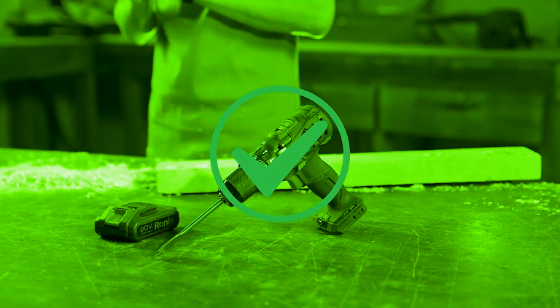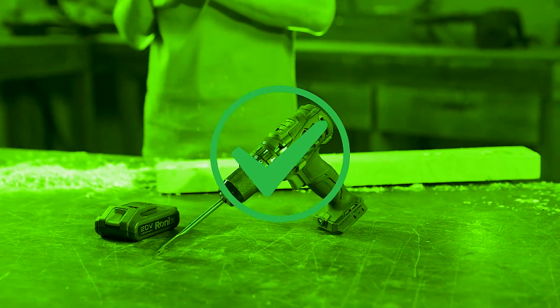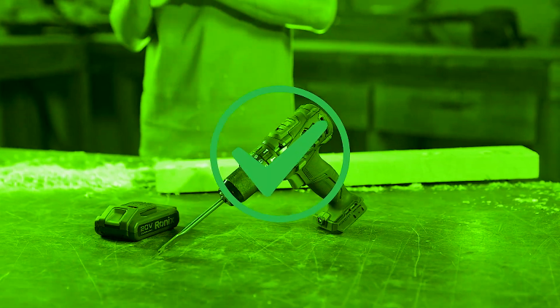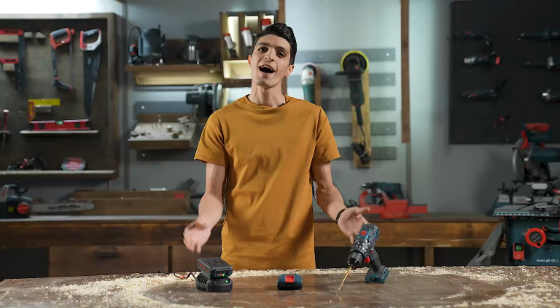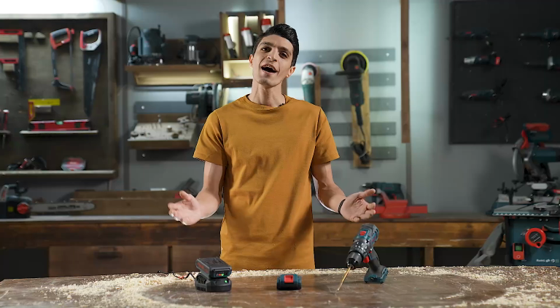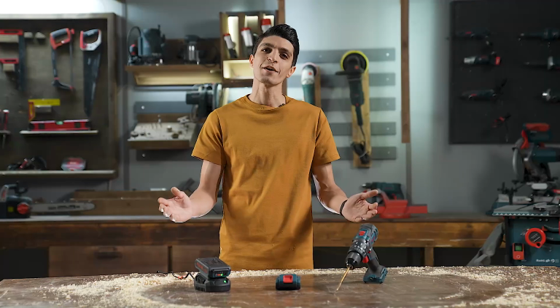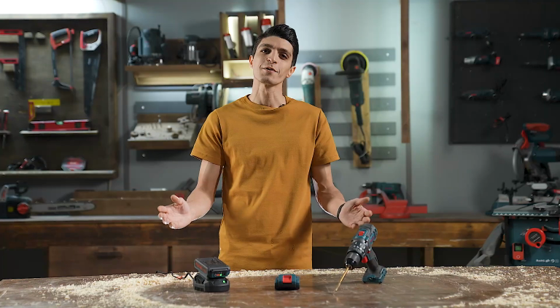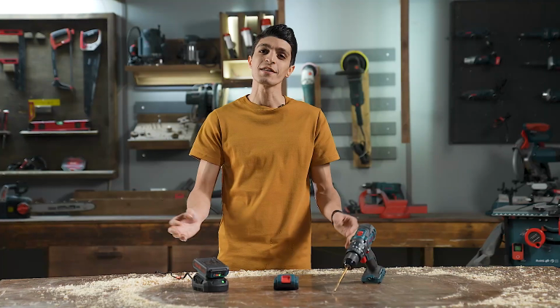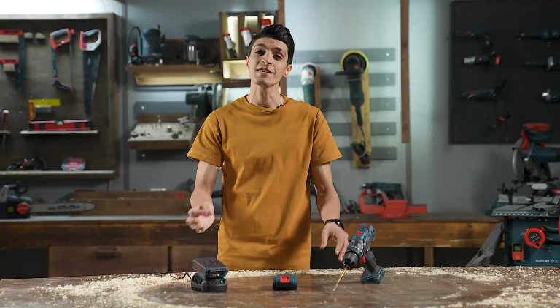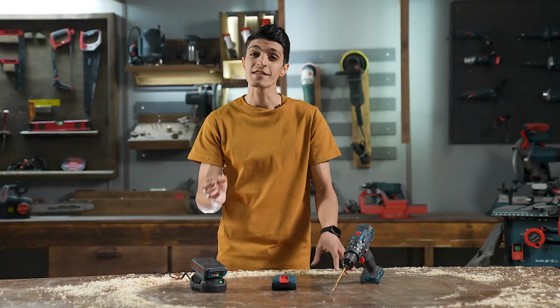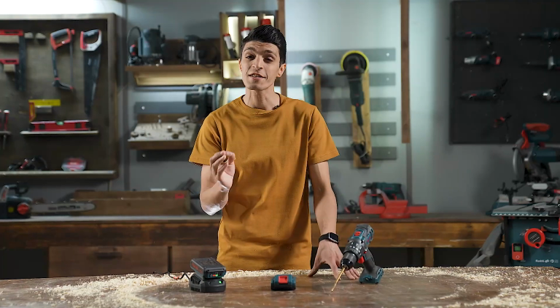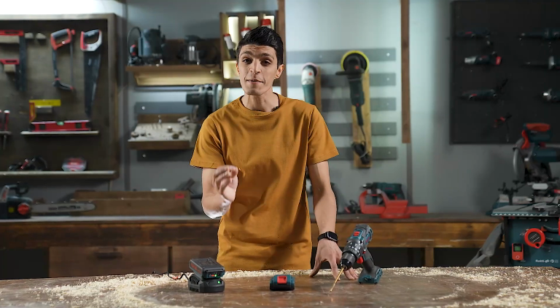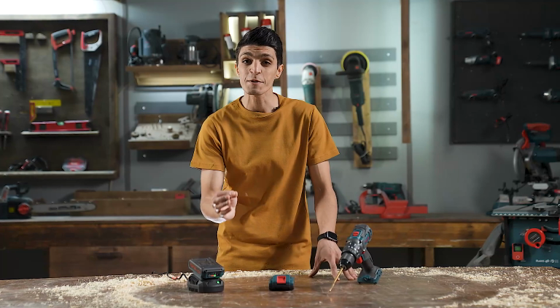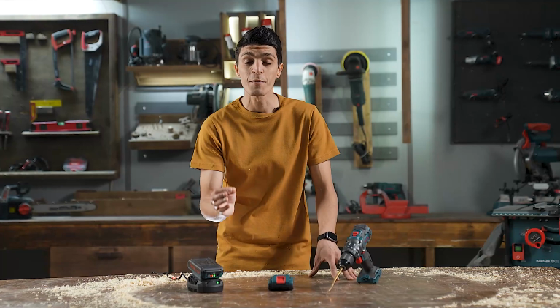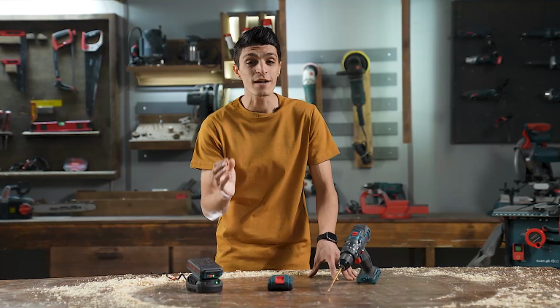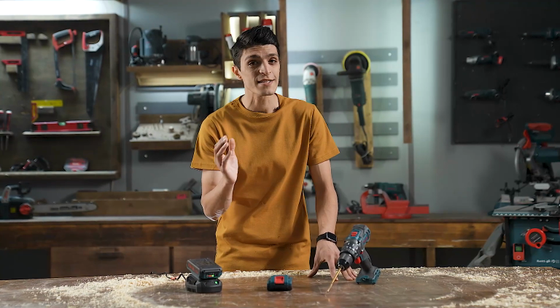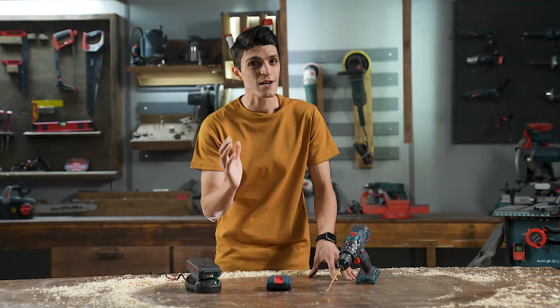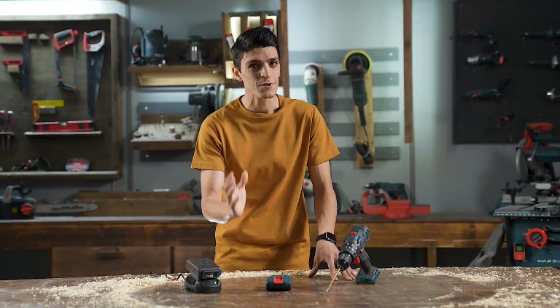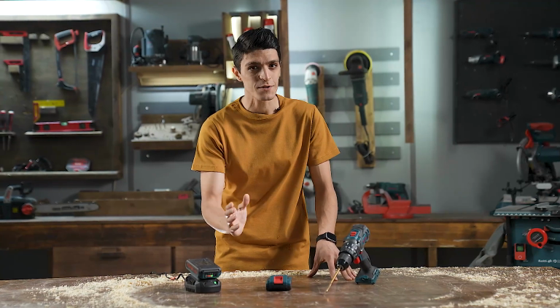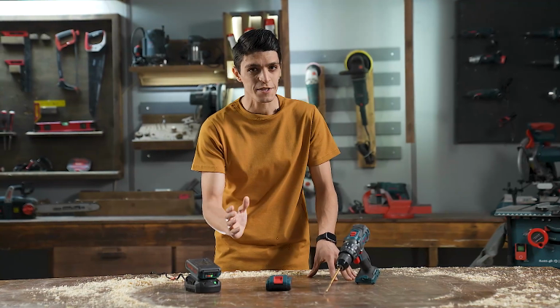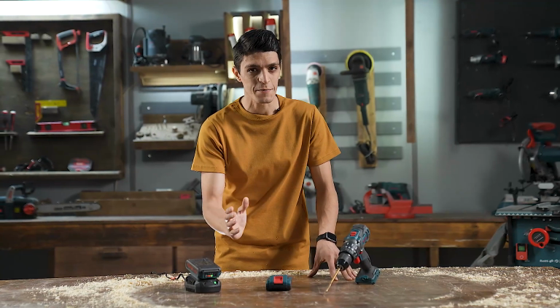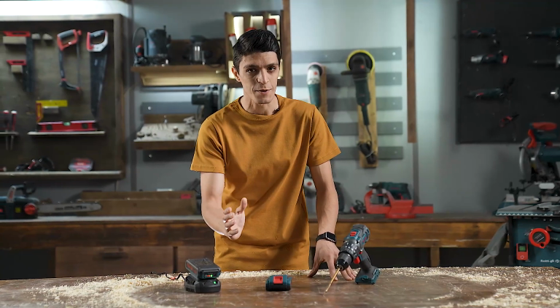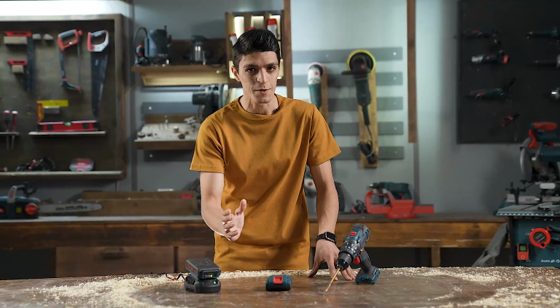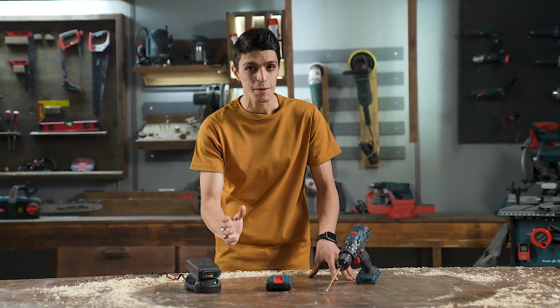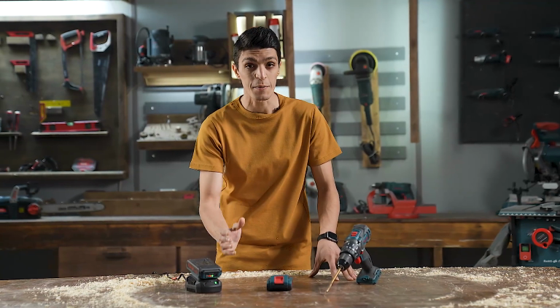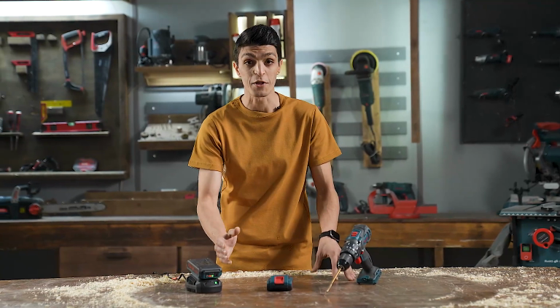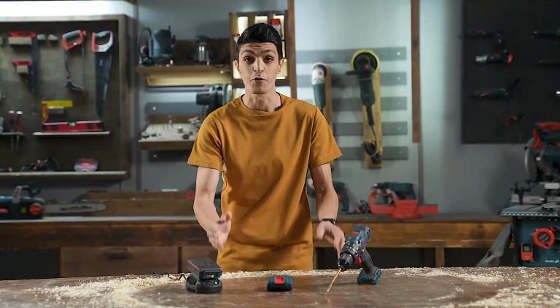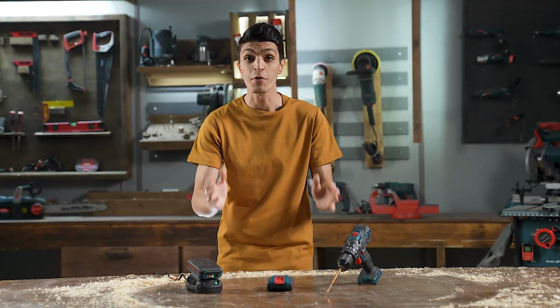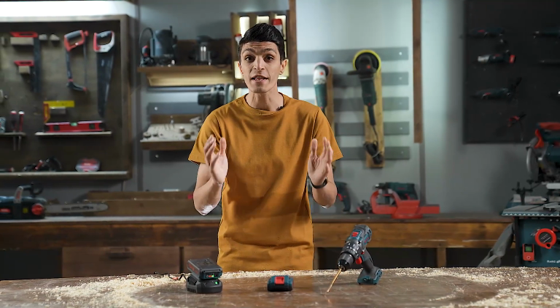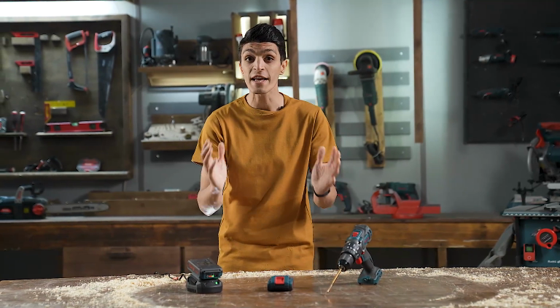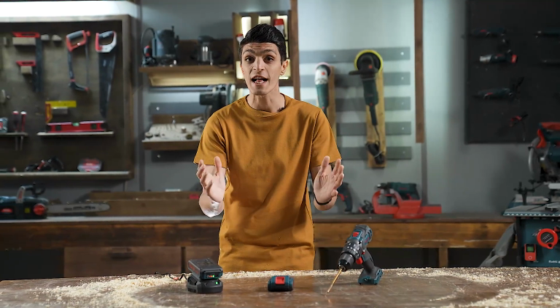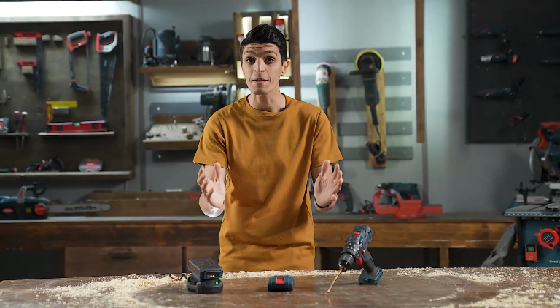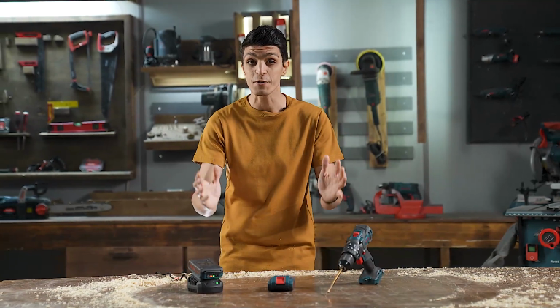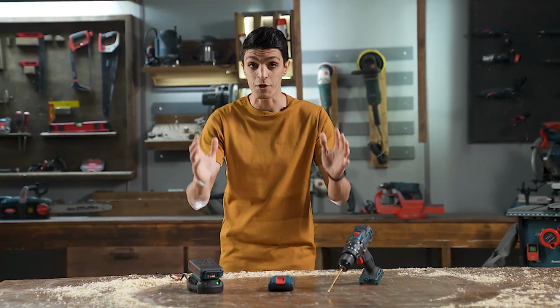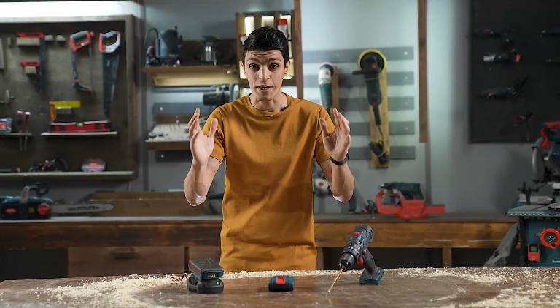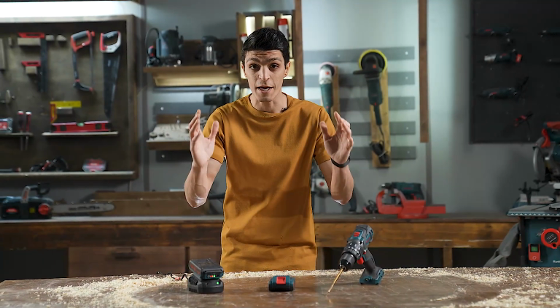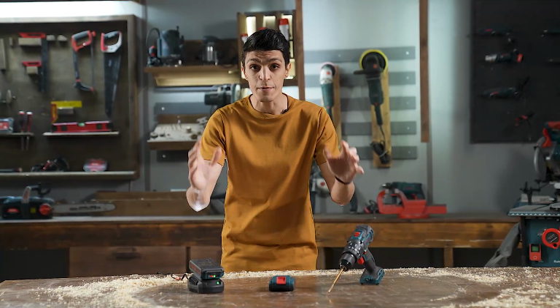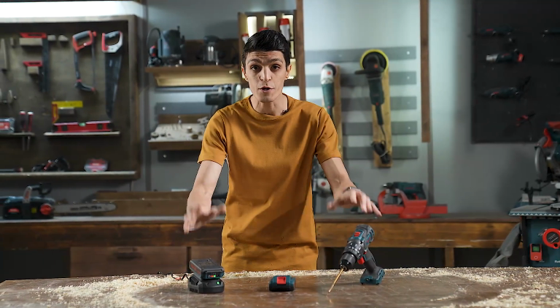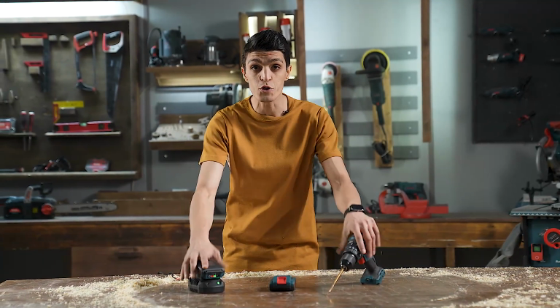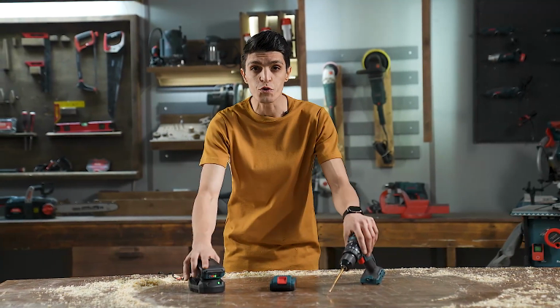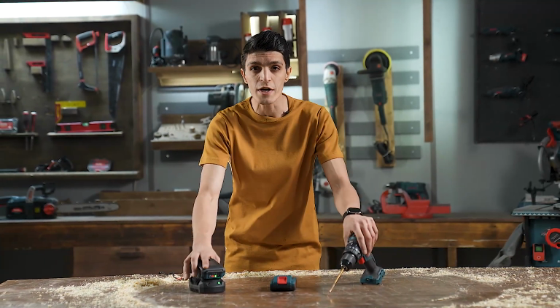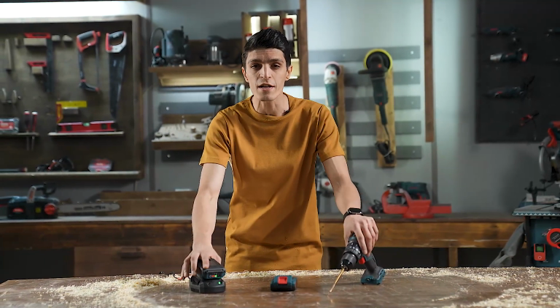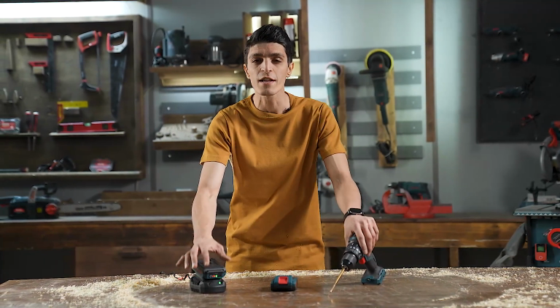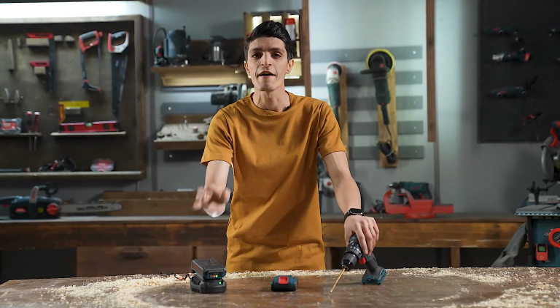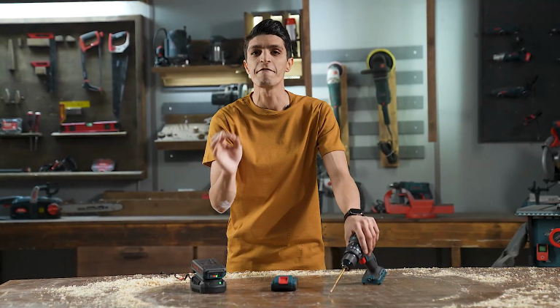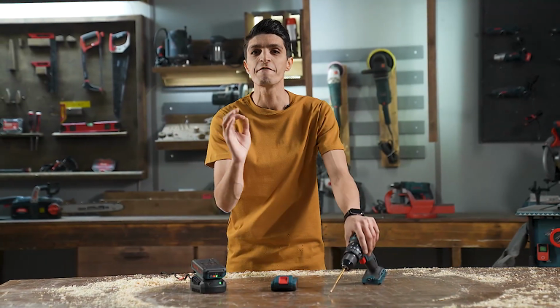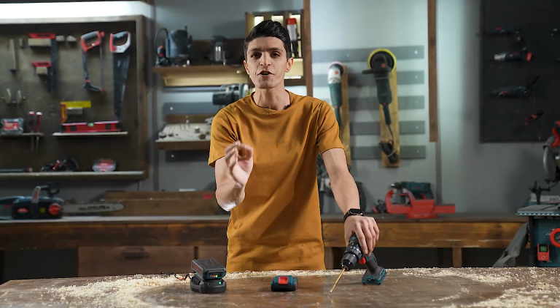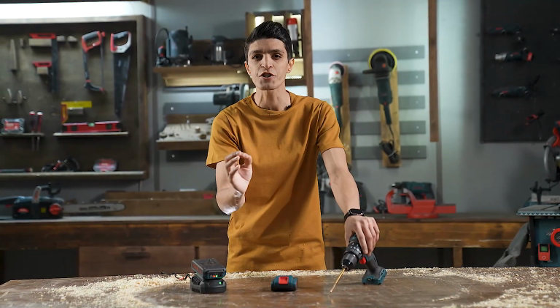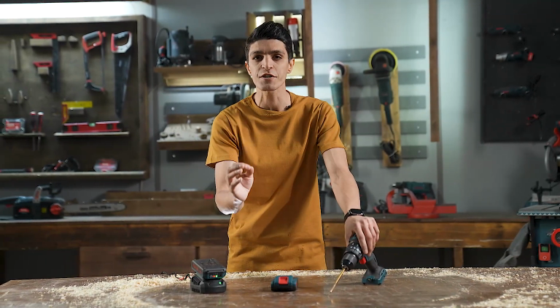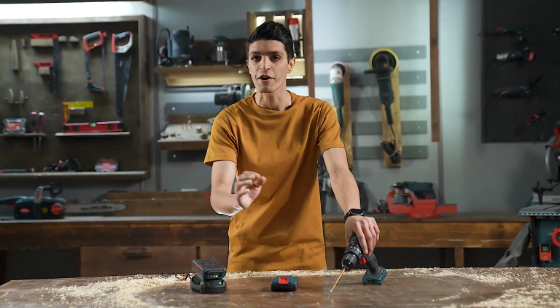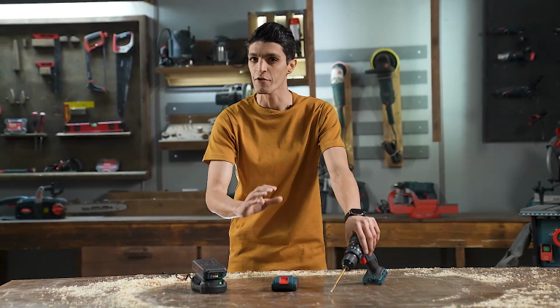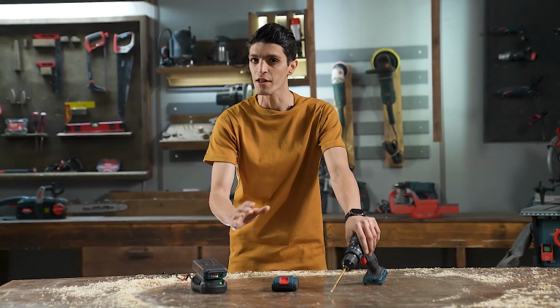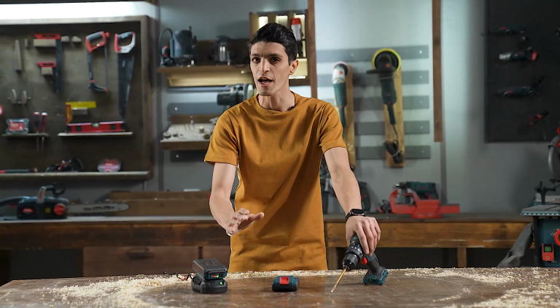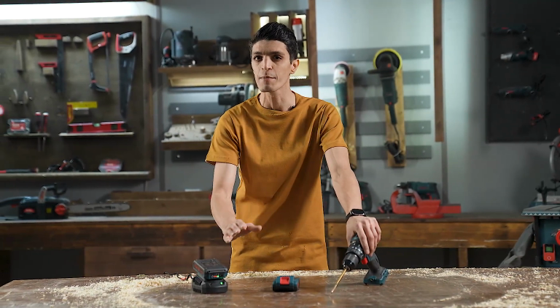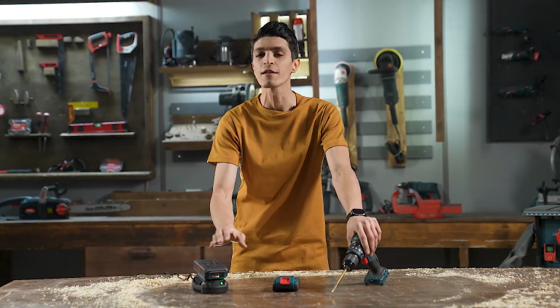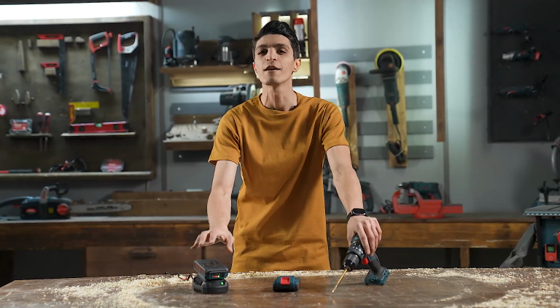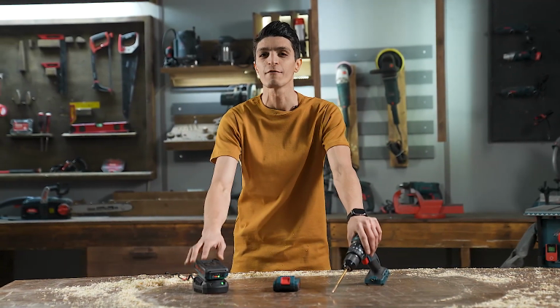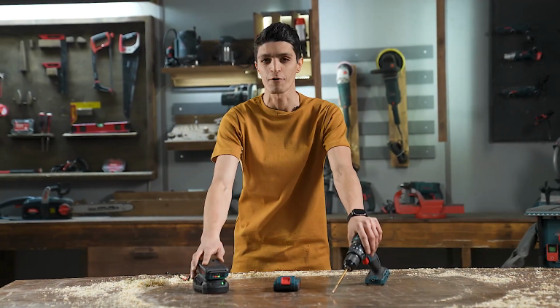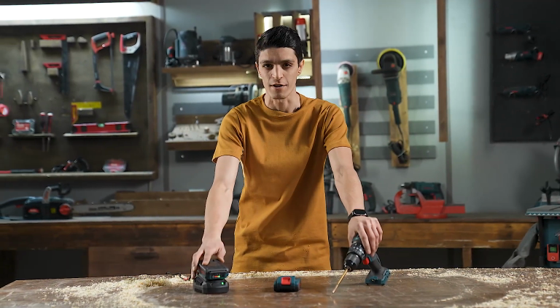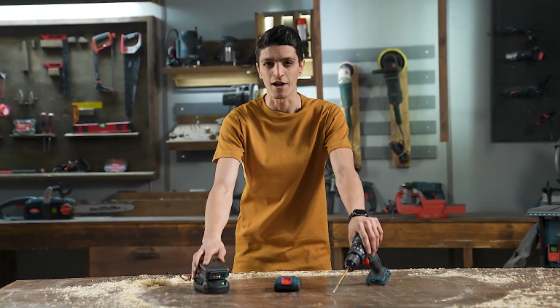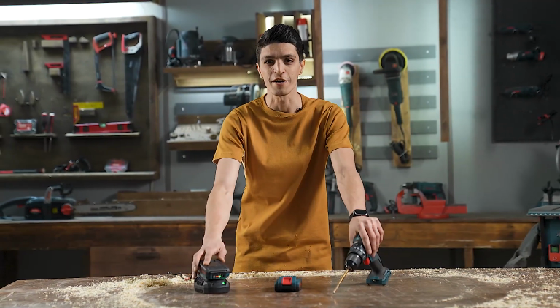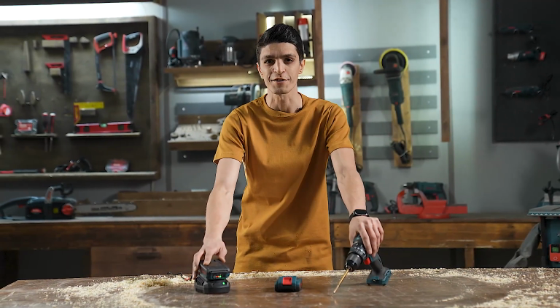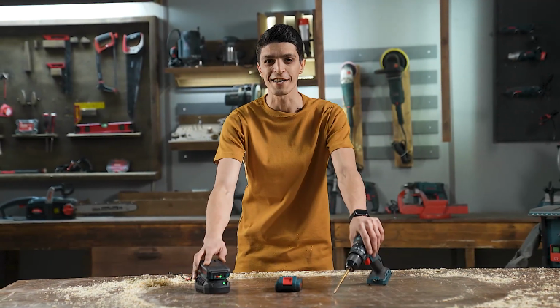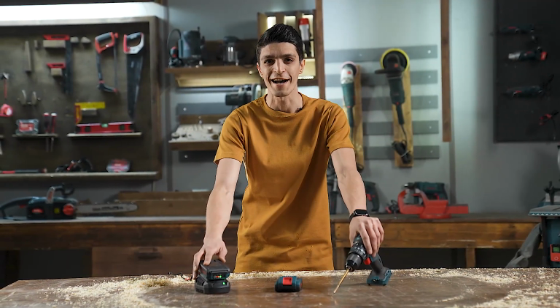I know these steps might sound so simple, but it really helps to keep your drill efficient and reliable for a longer time.